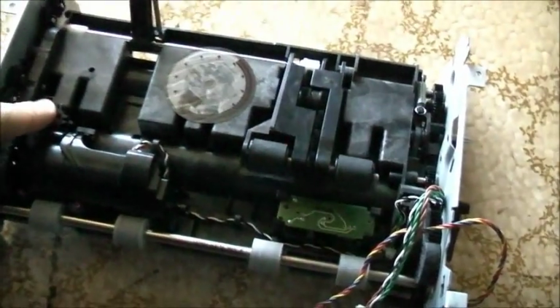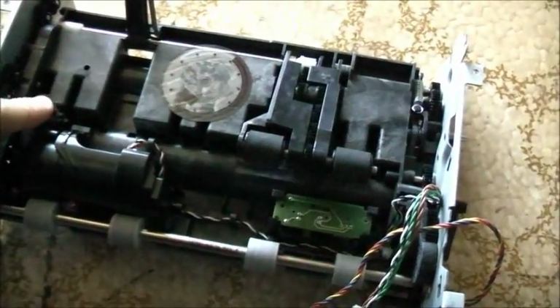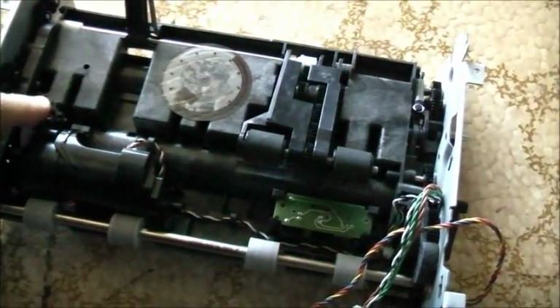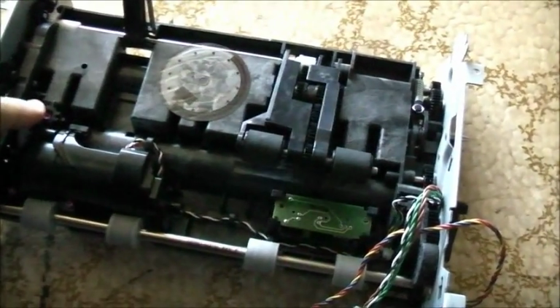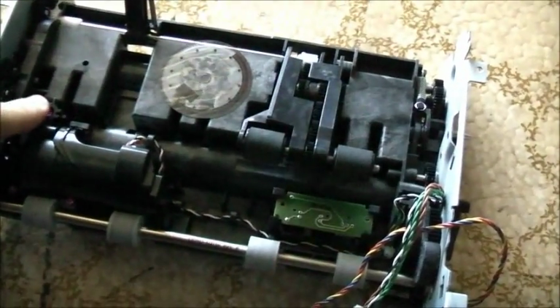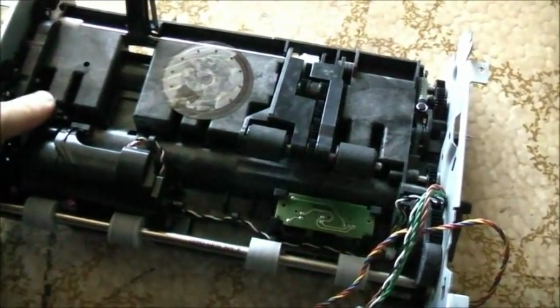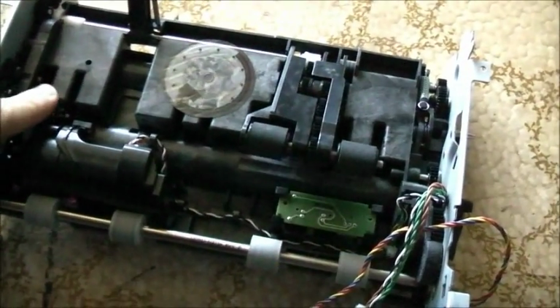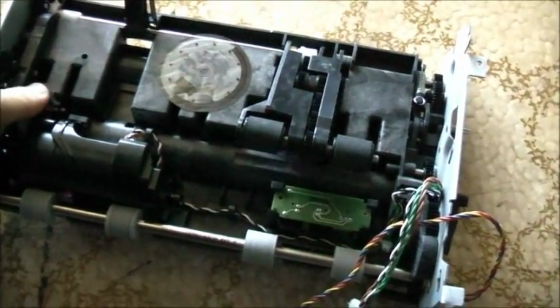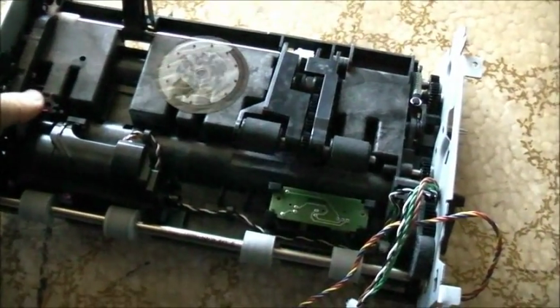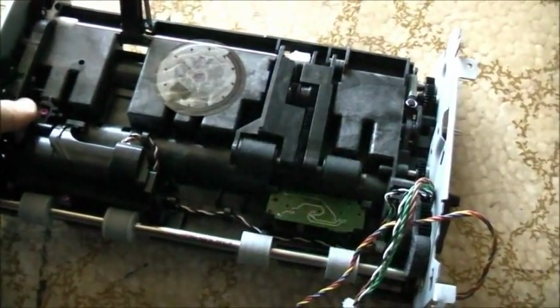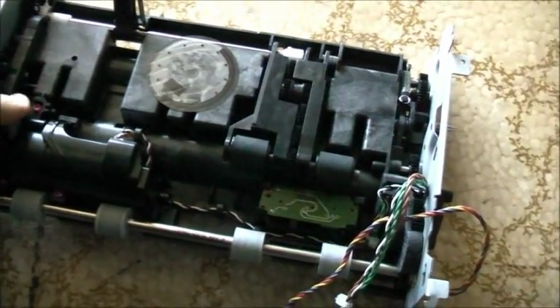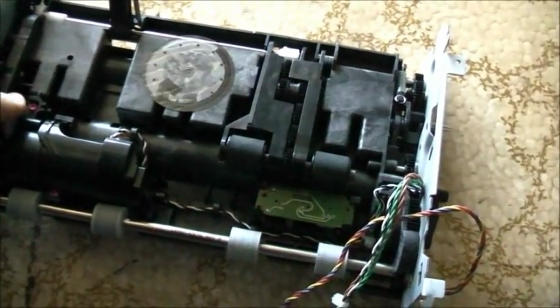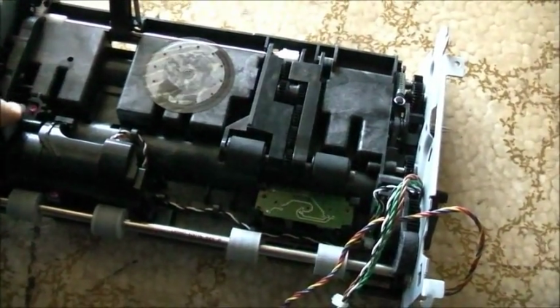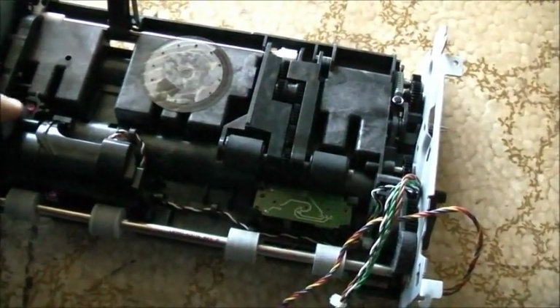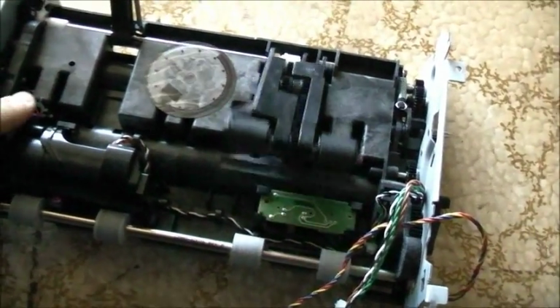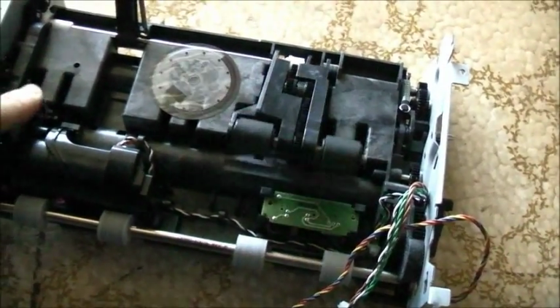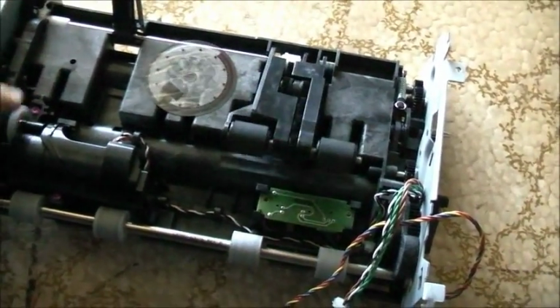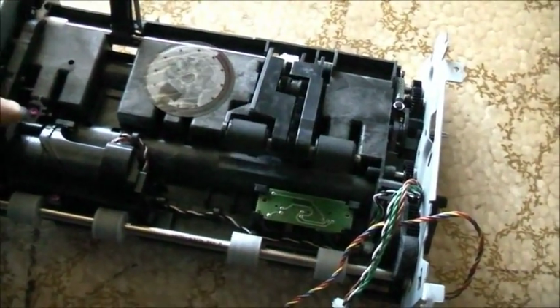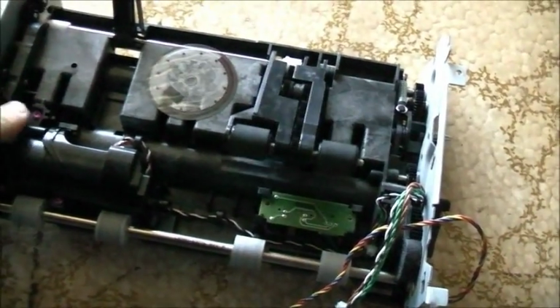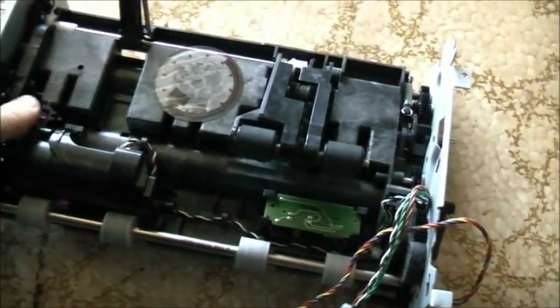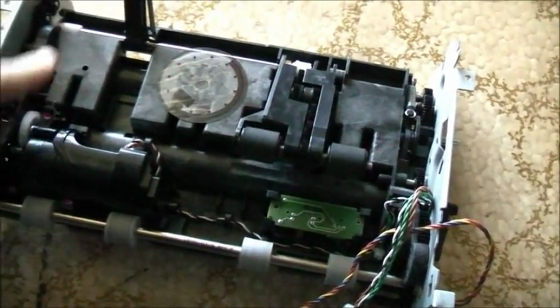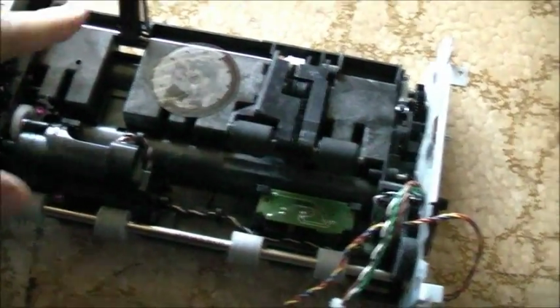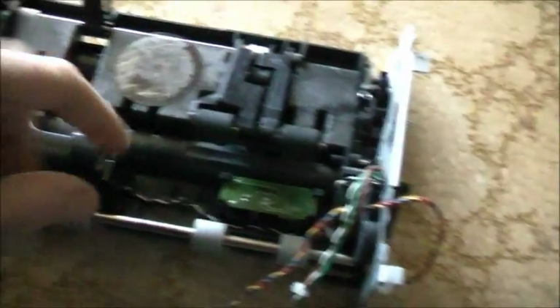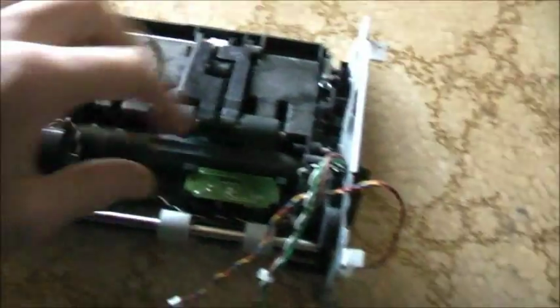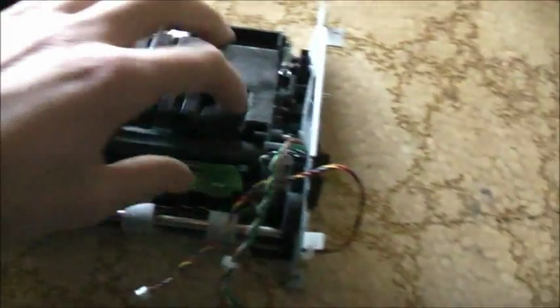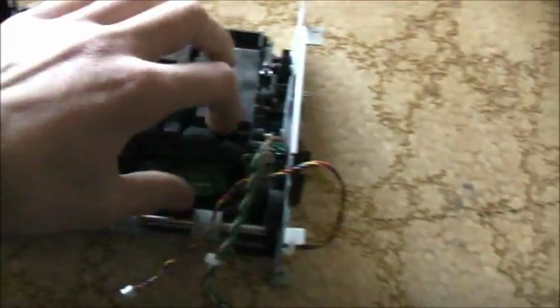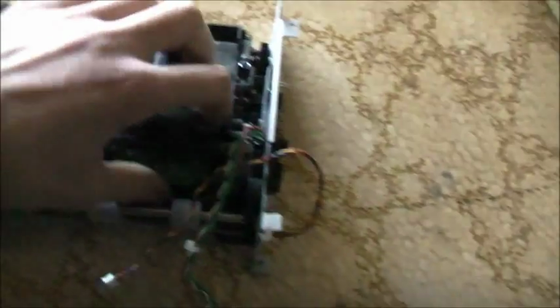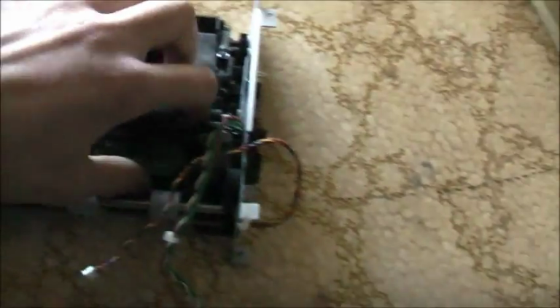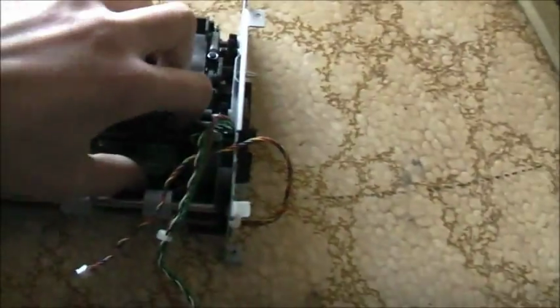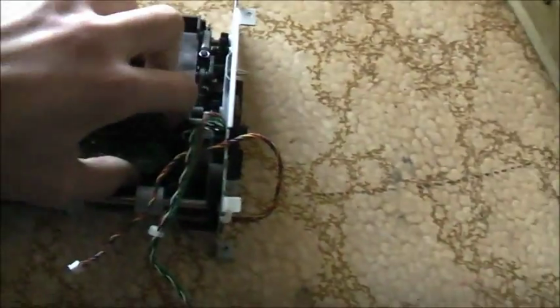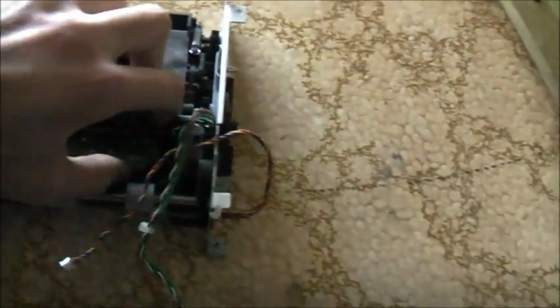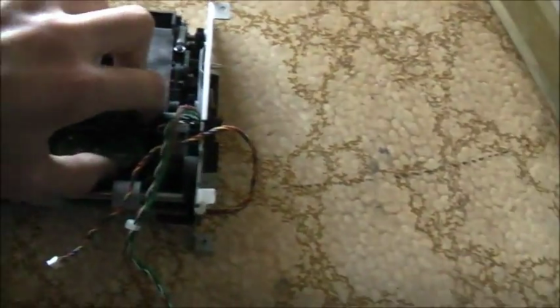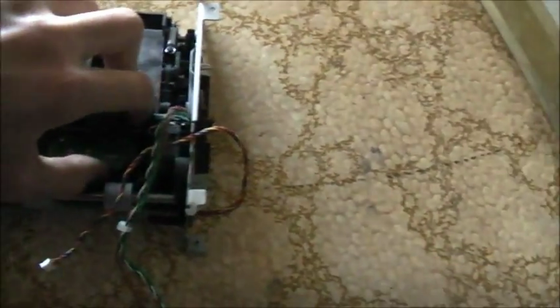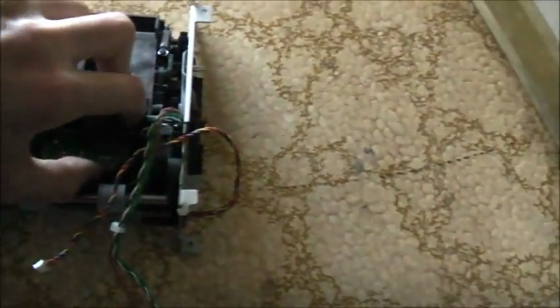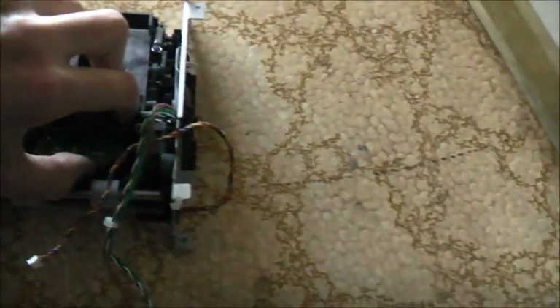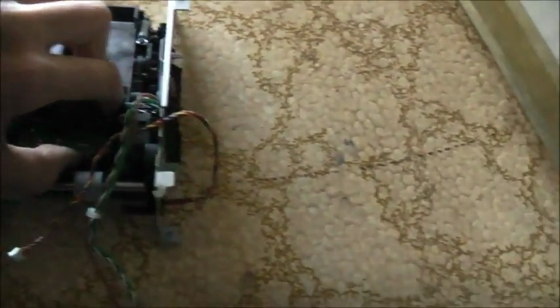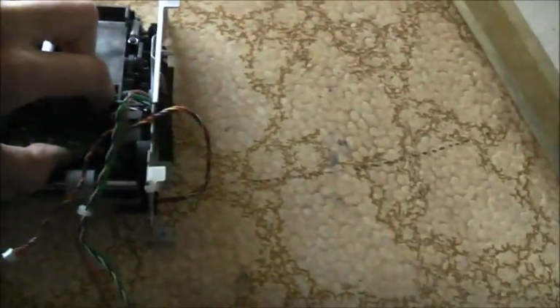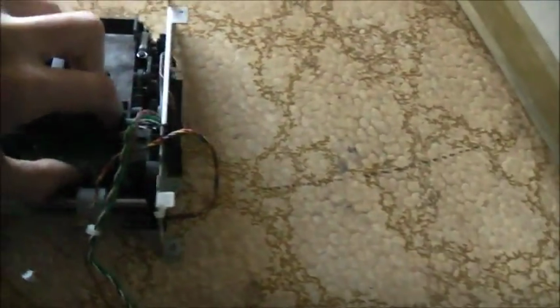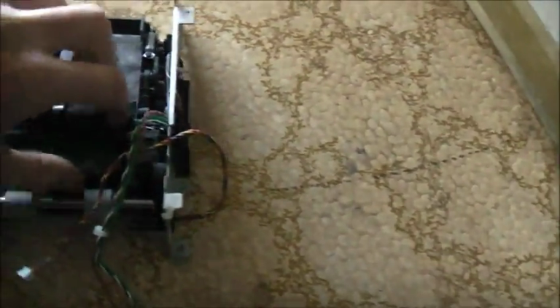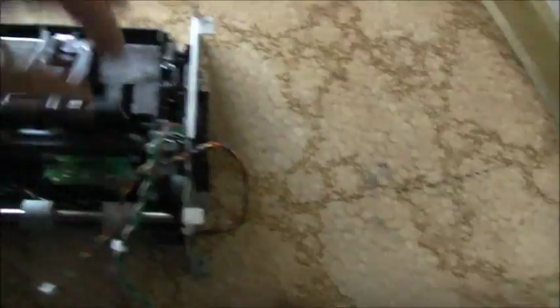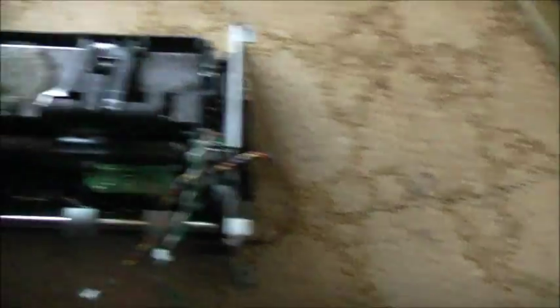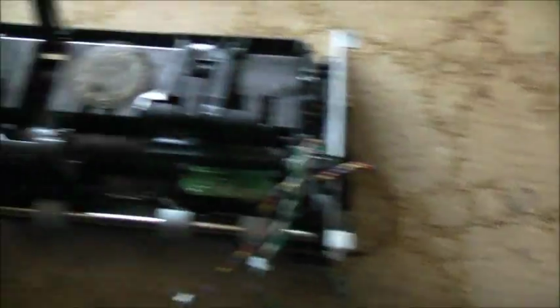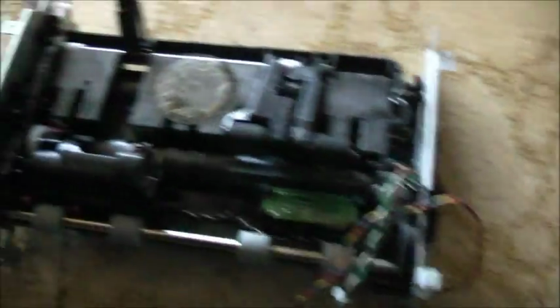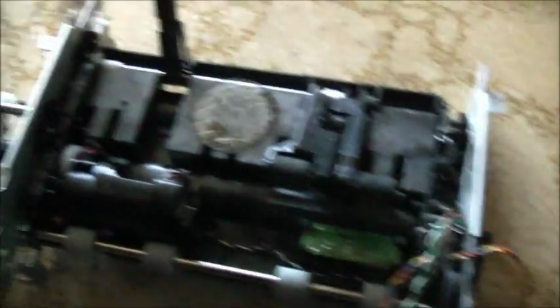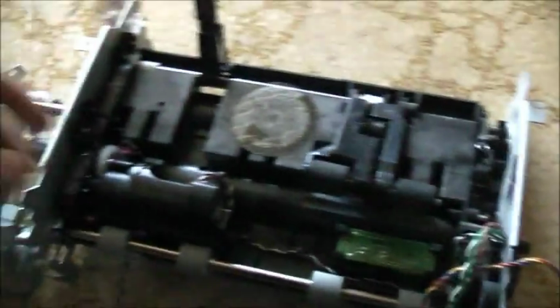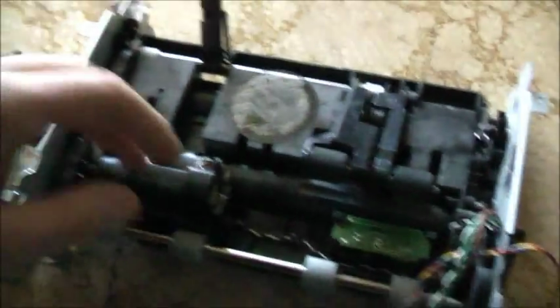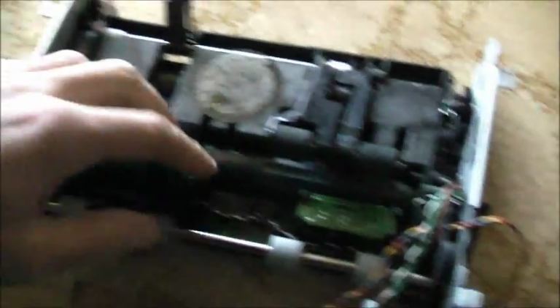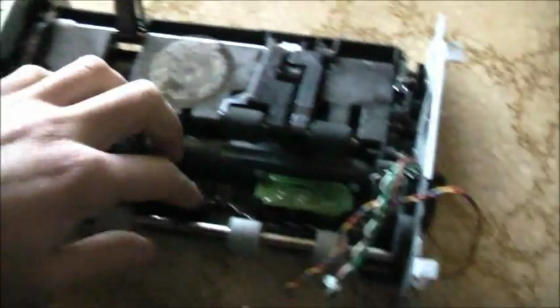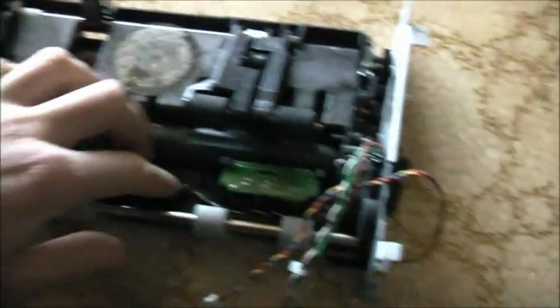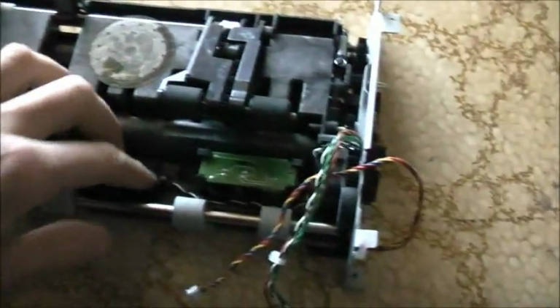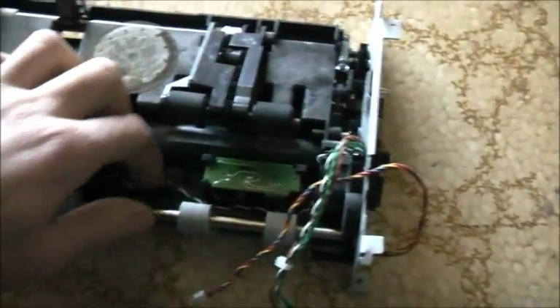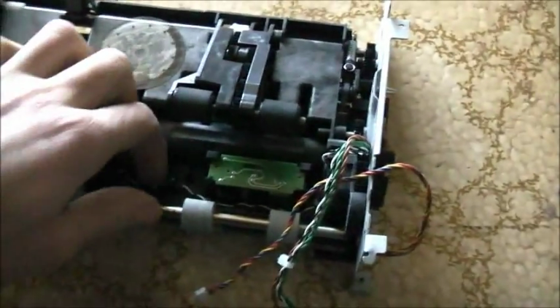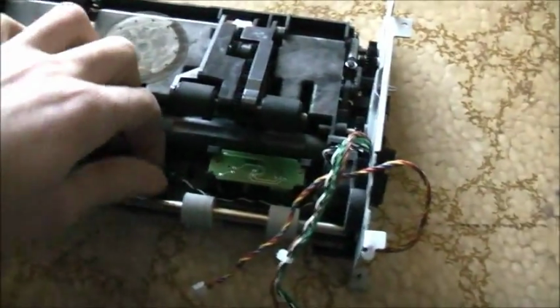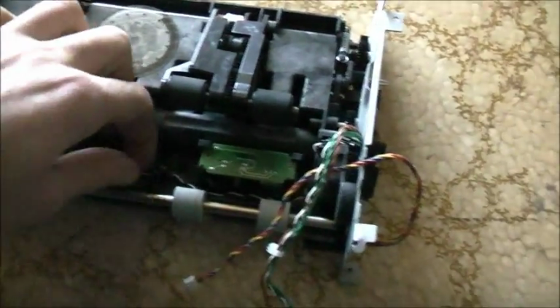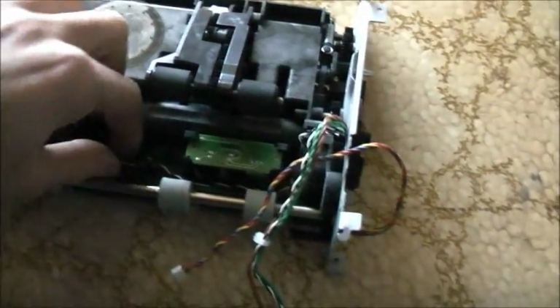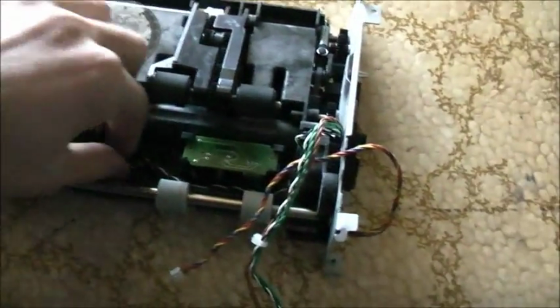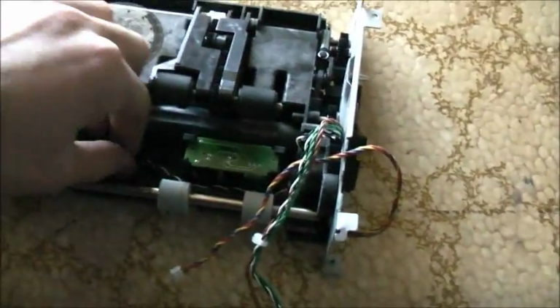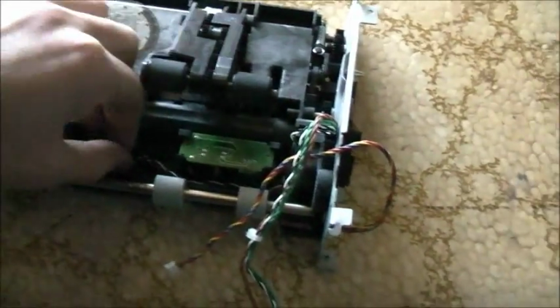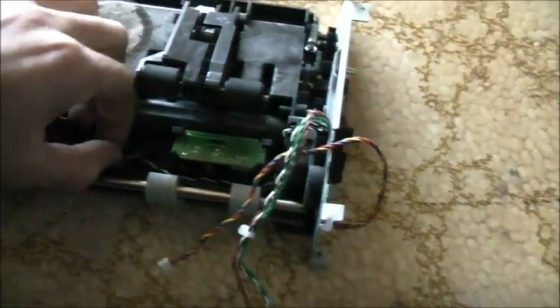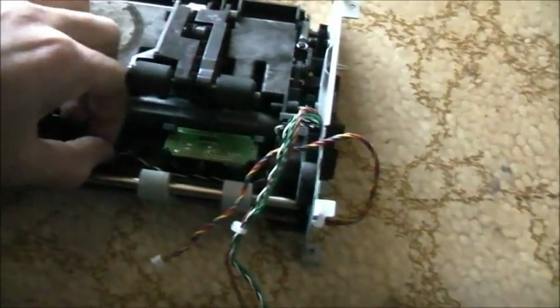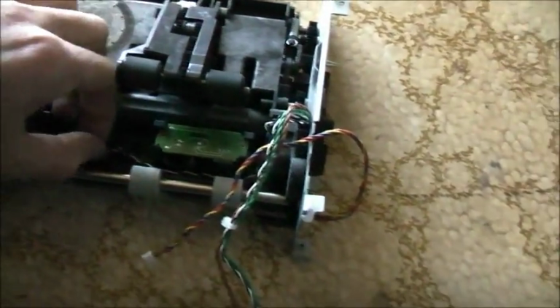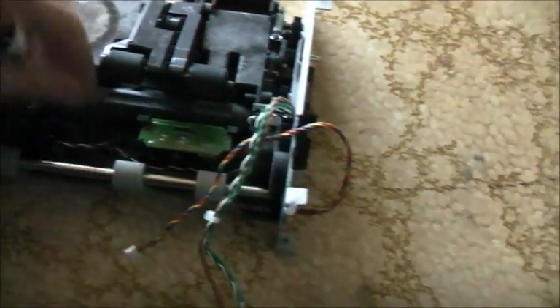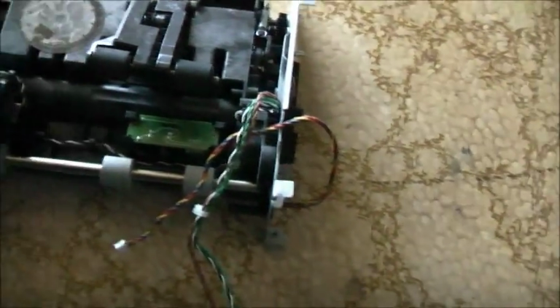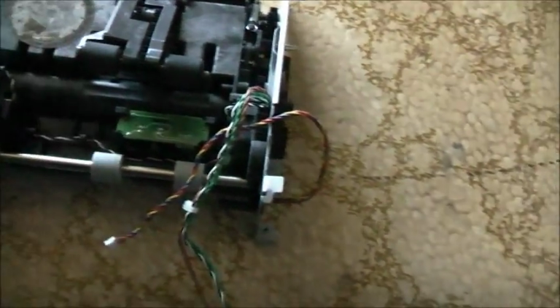It goes one way there. Alright, let's pop this motor. Let's go onto these wires here somewhere.